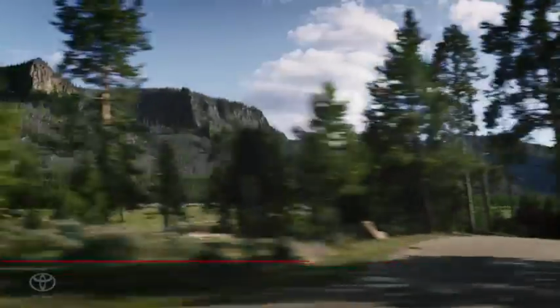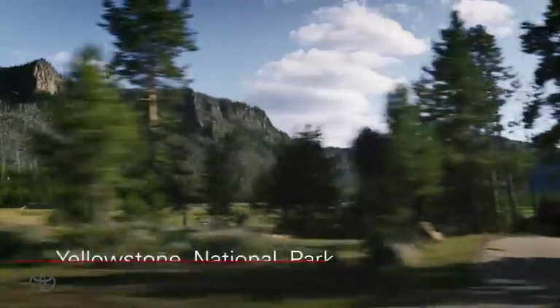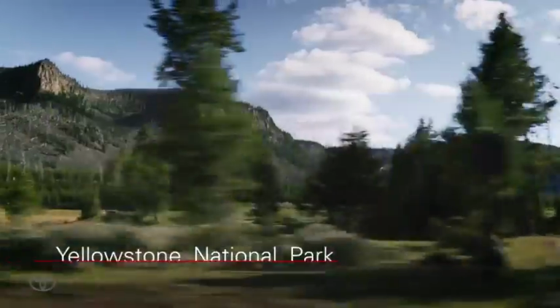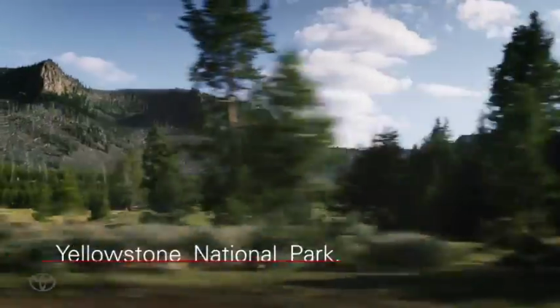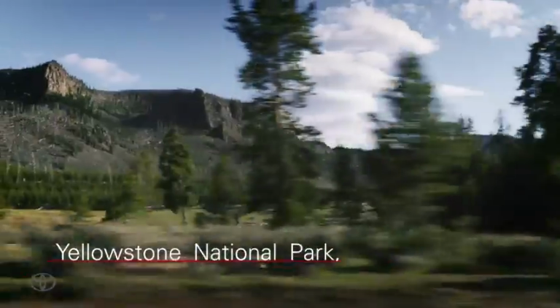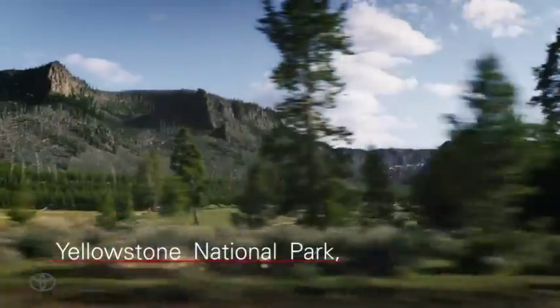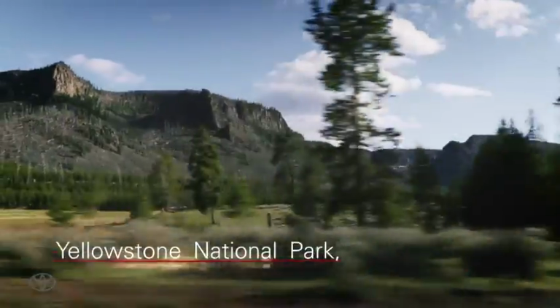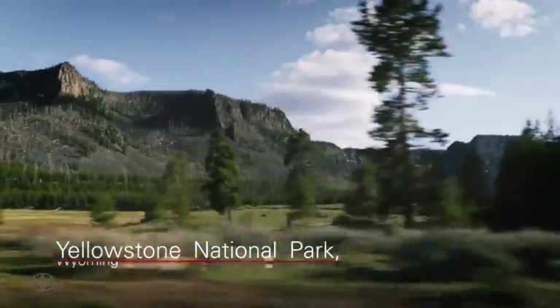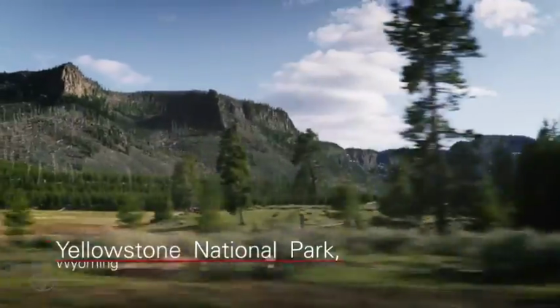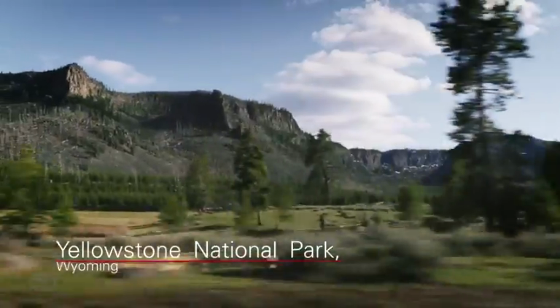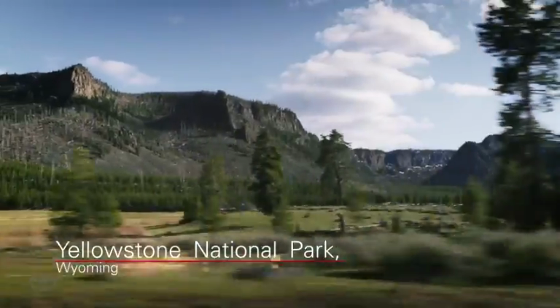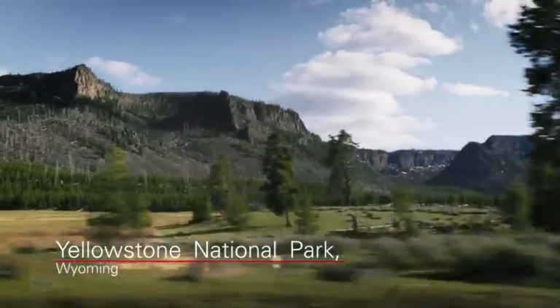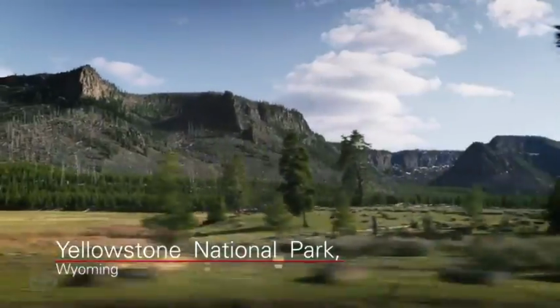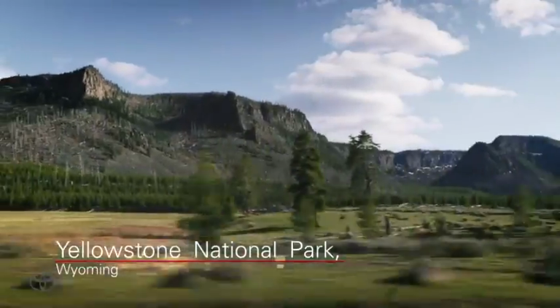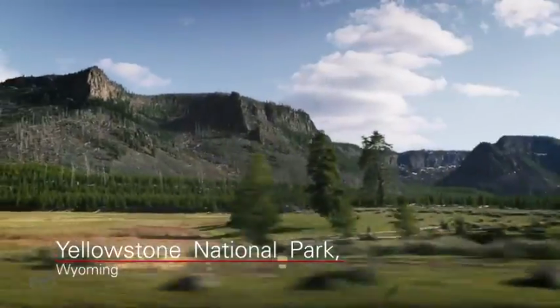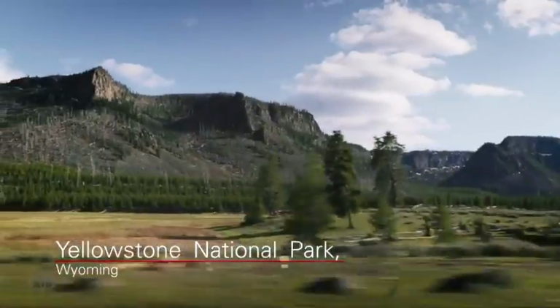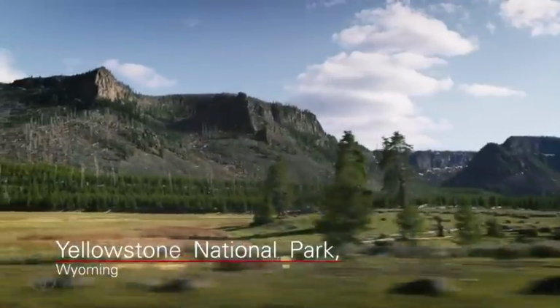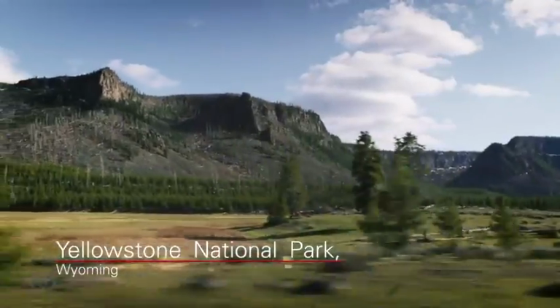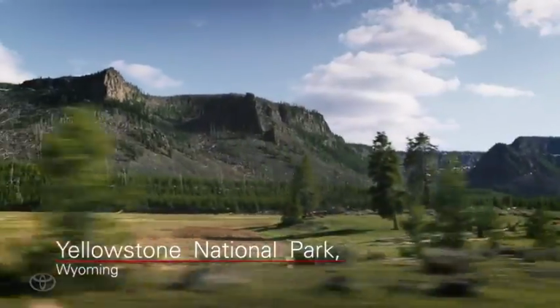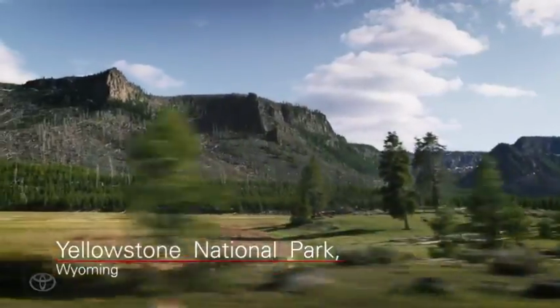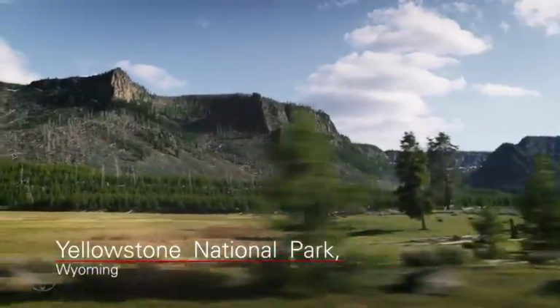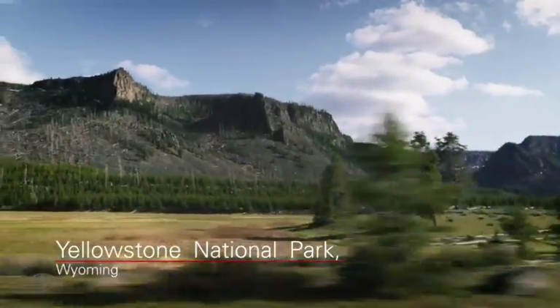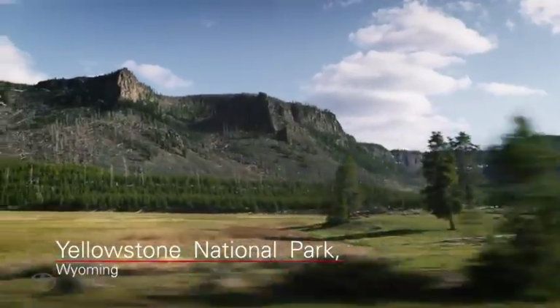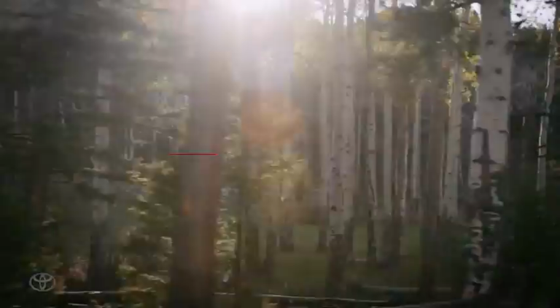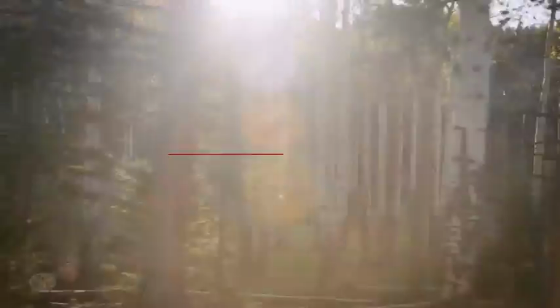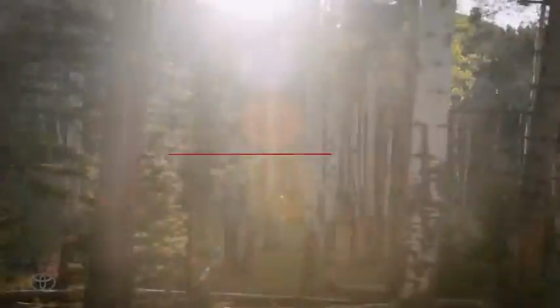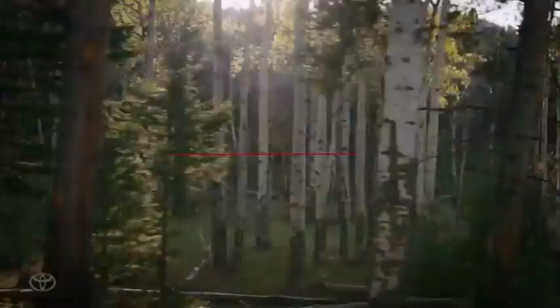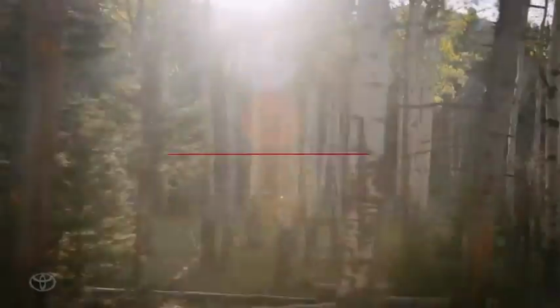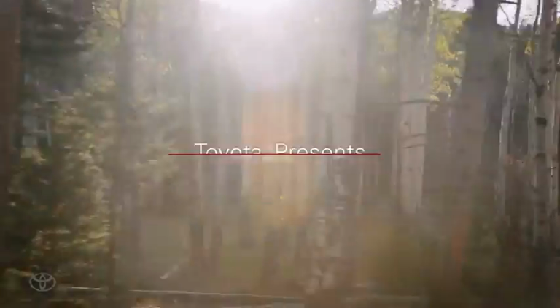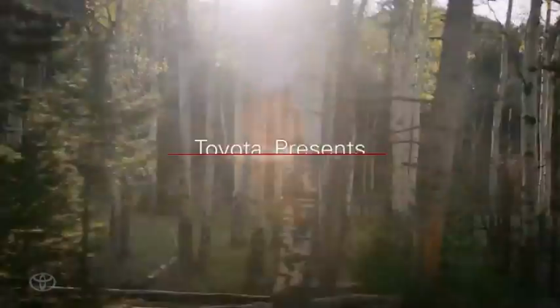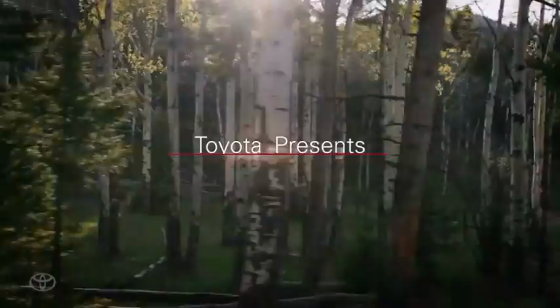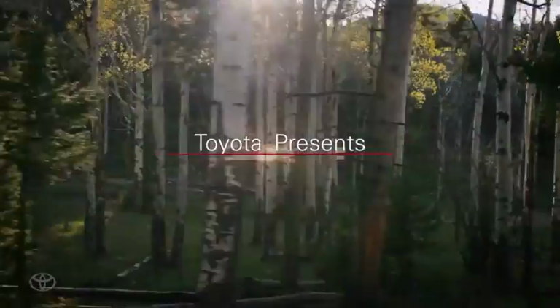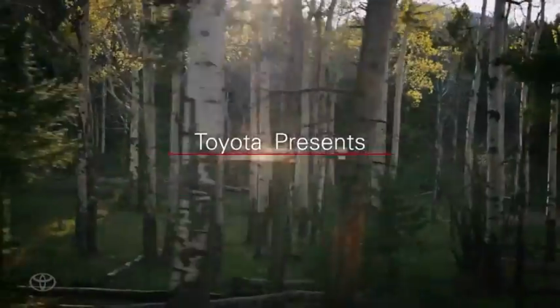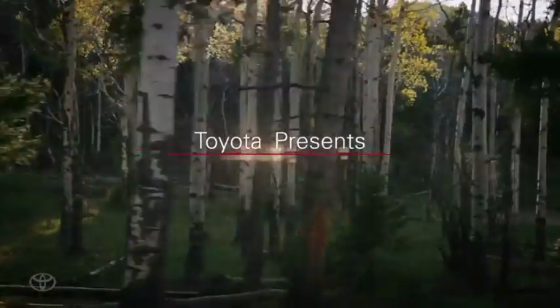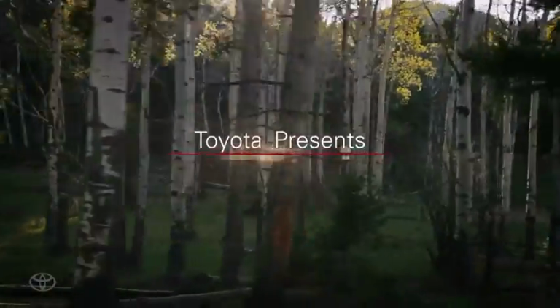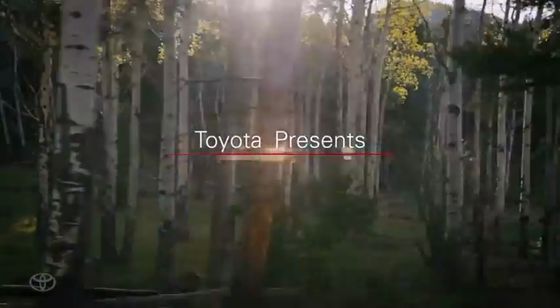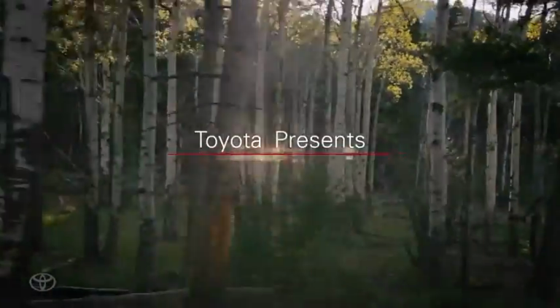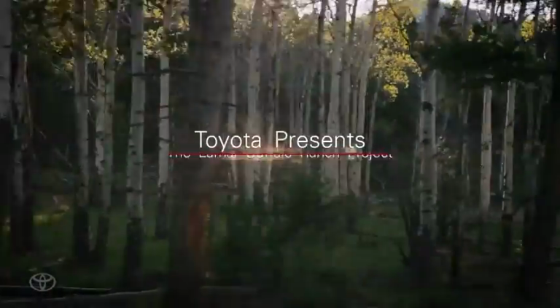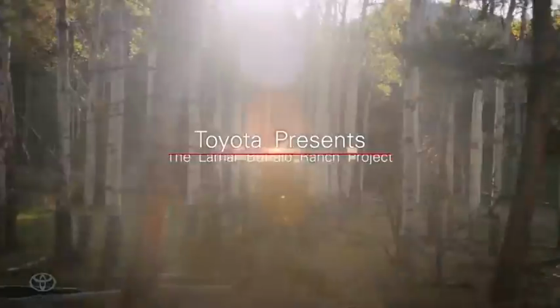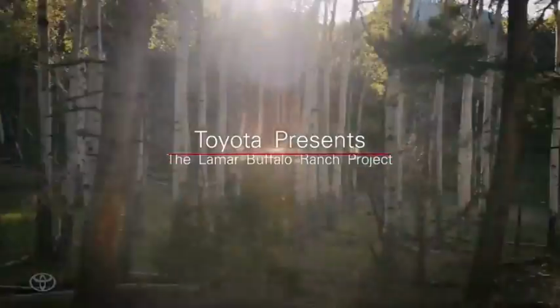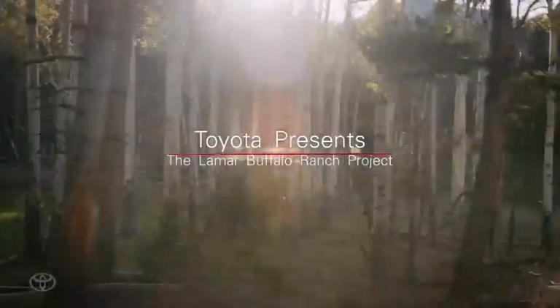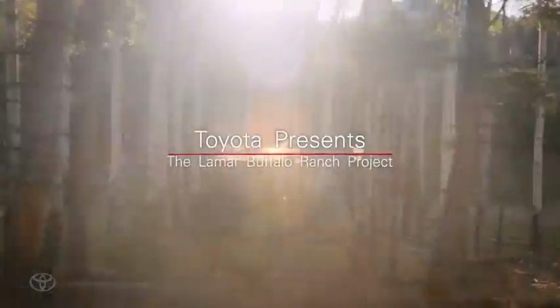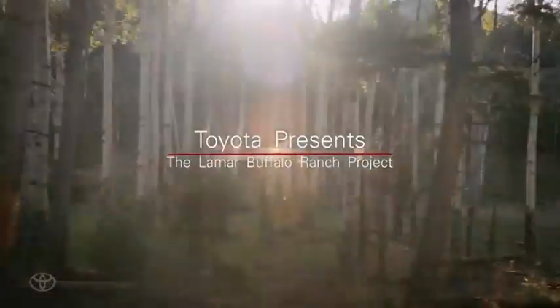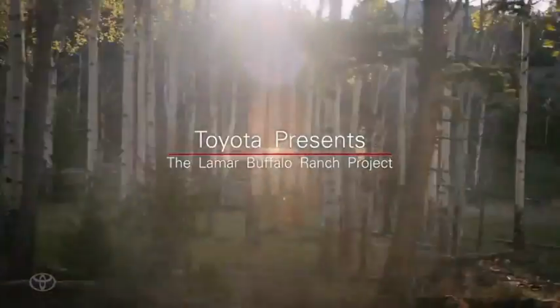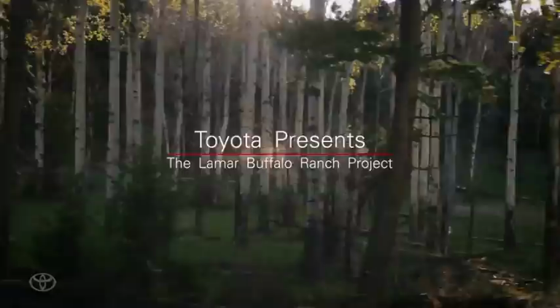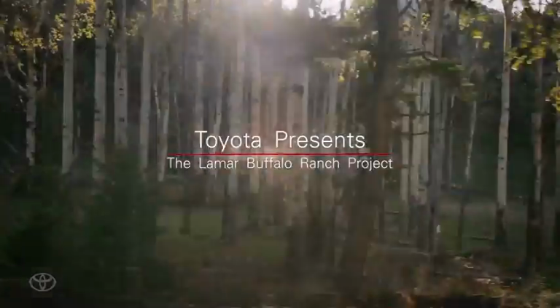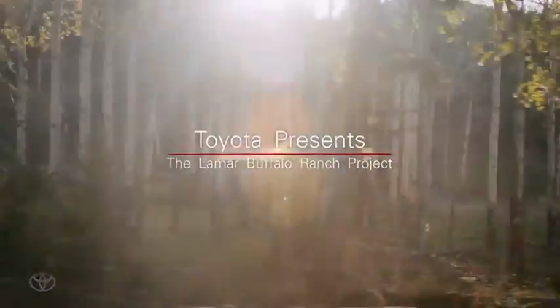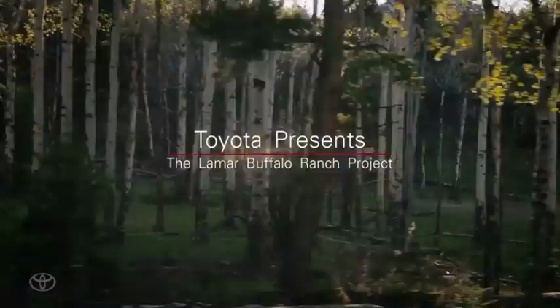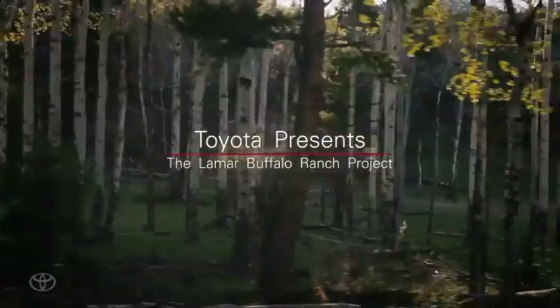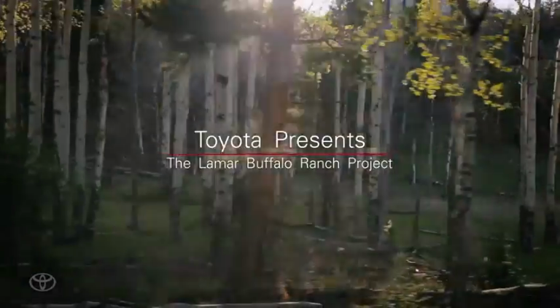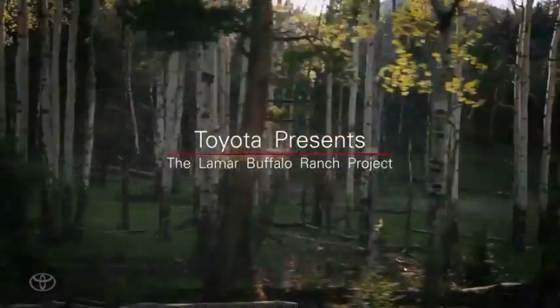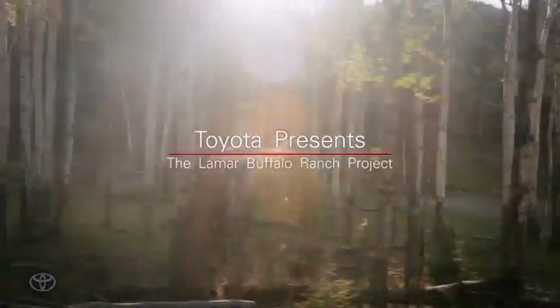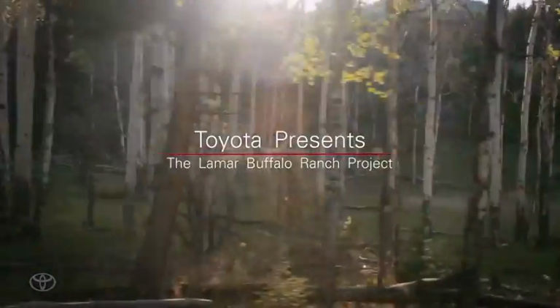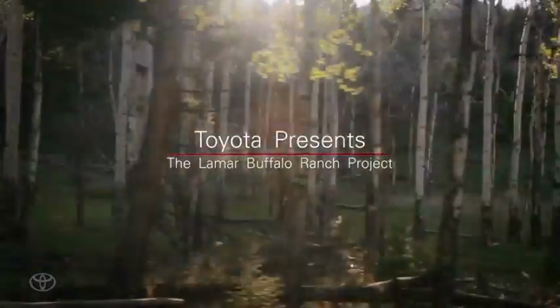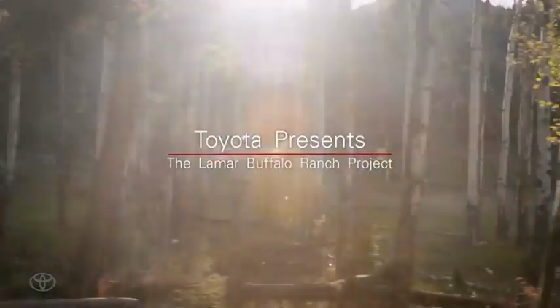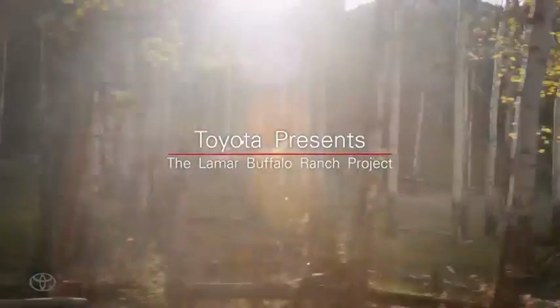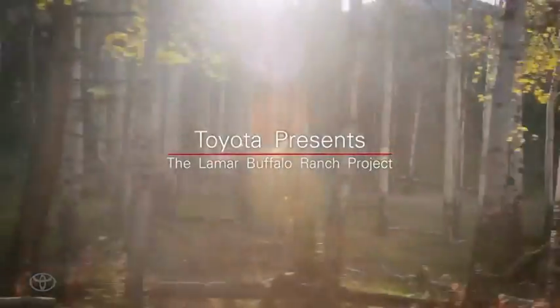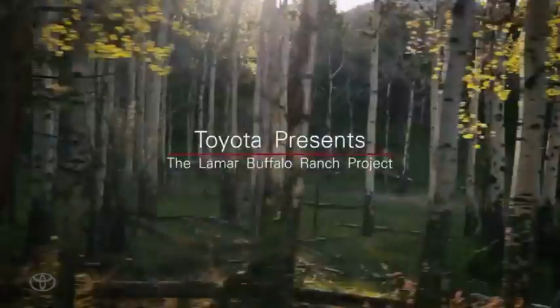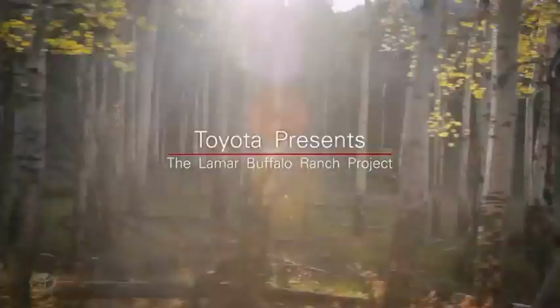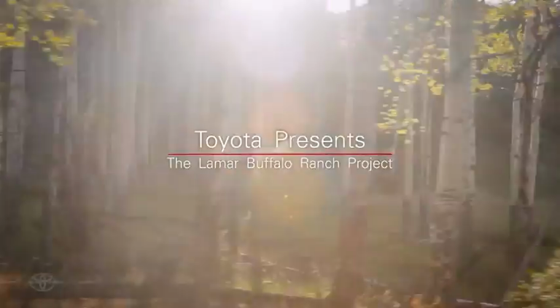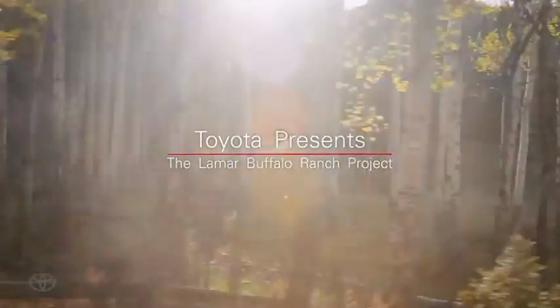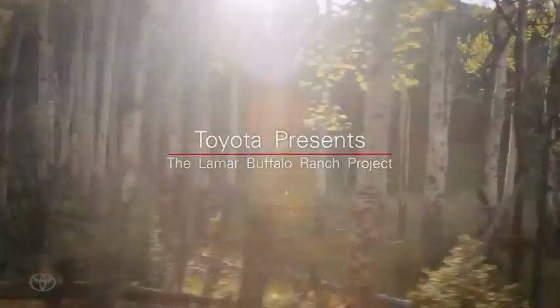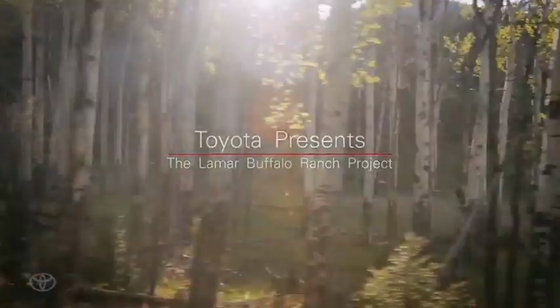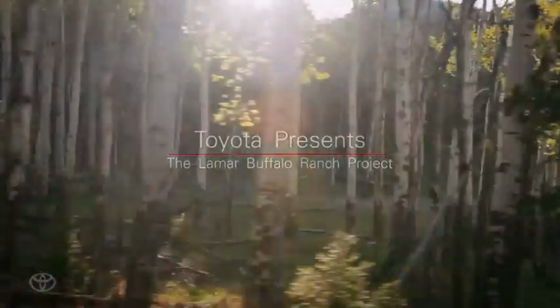Rugged mountains and a dense forest. Yellowstone National Park, Wyoming. Toyota presents the Lamar Buffalo Ranch Project.